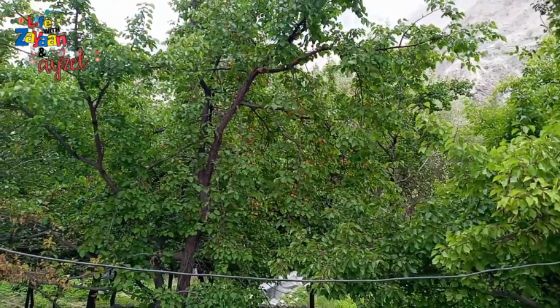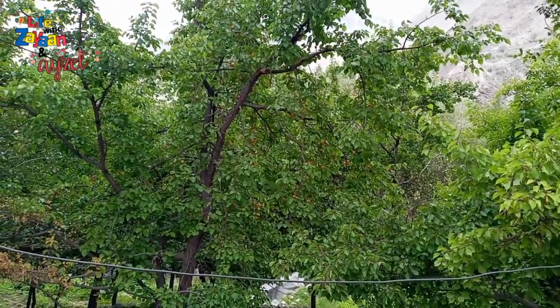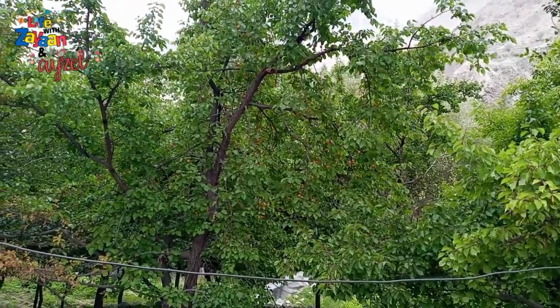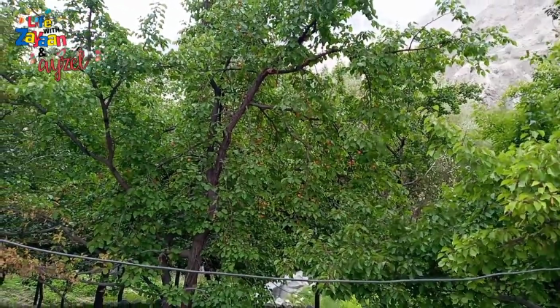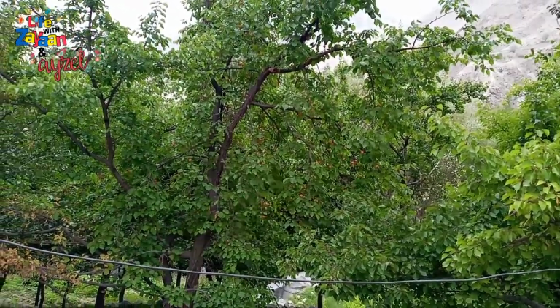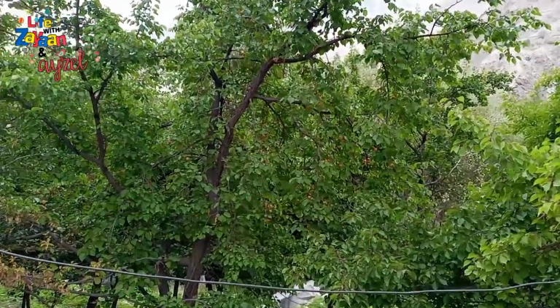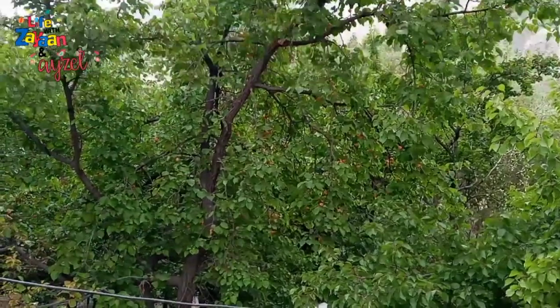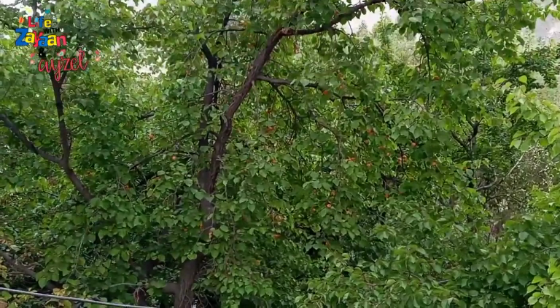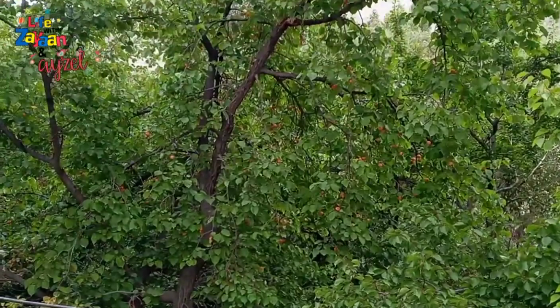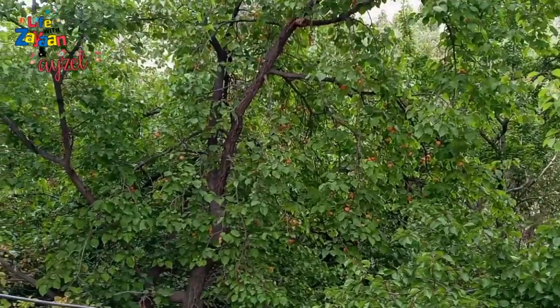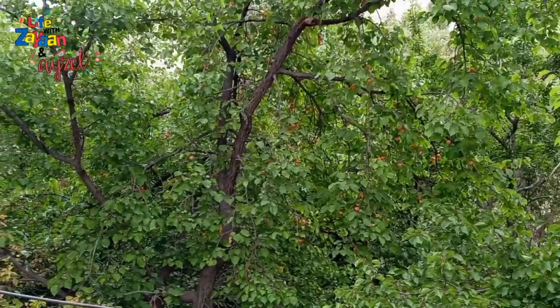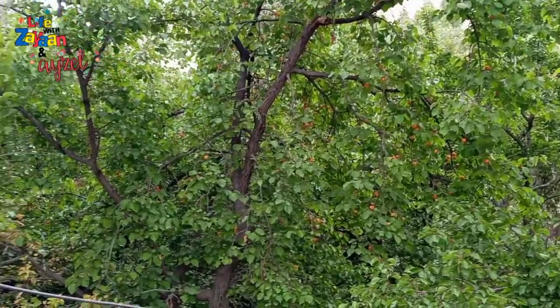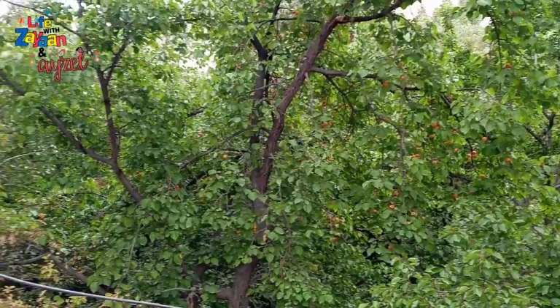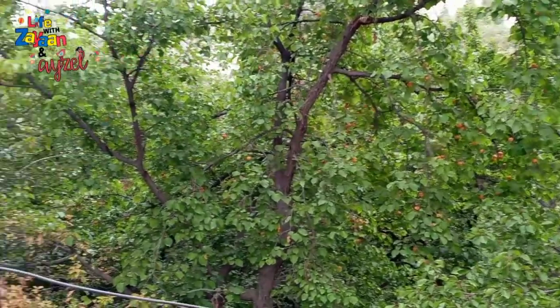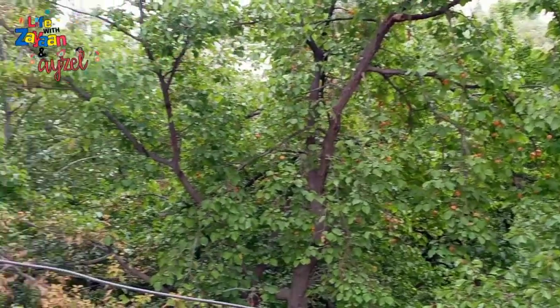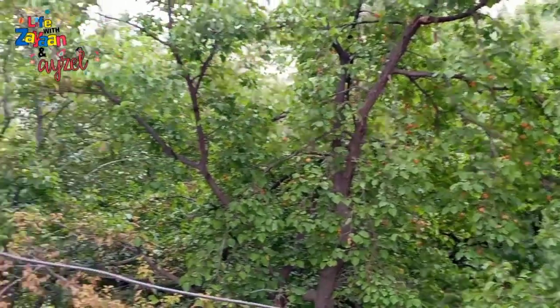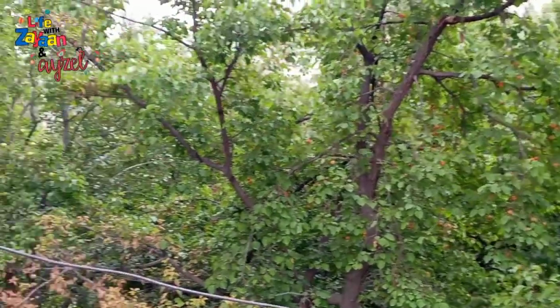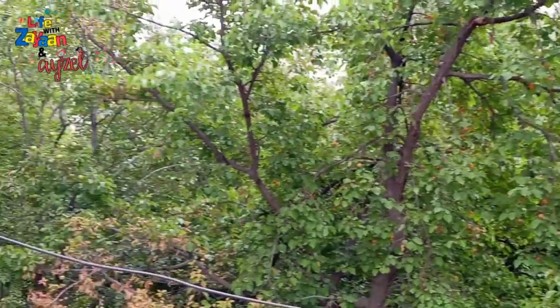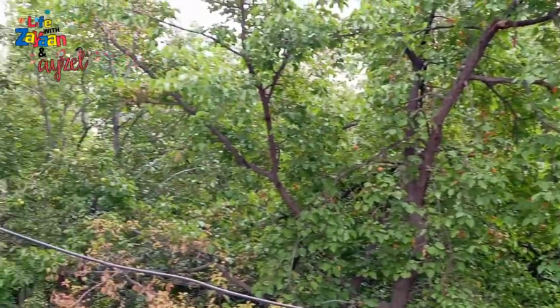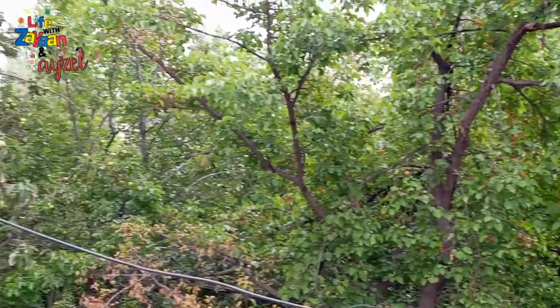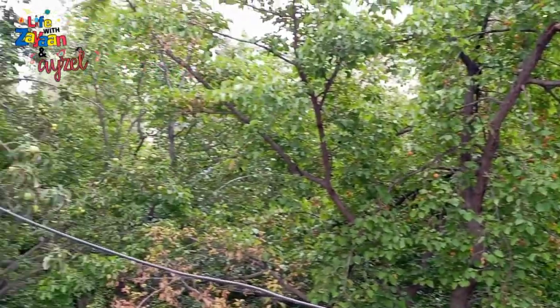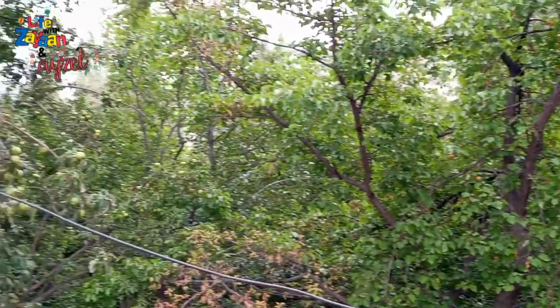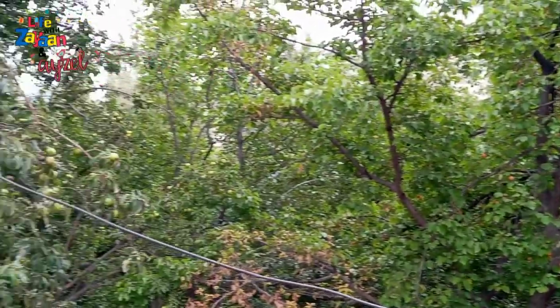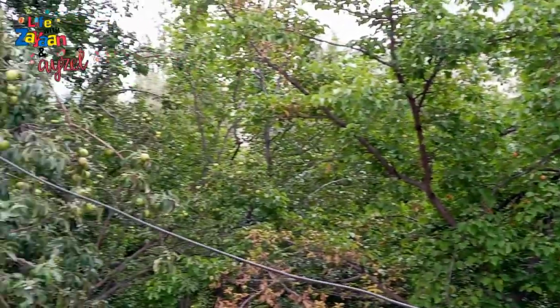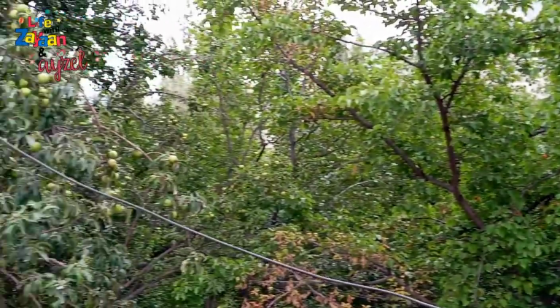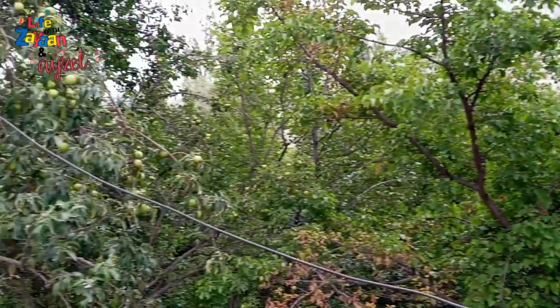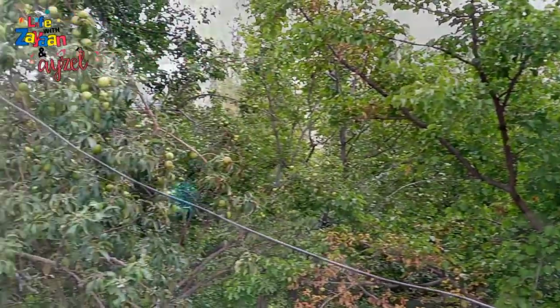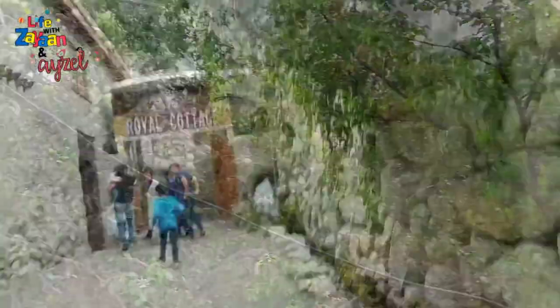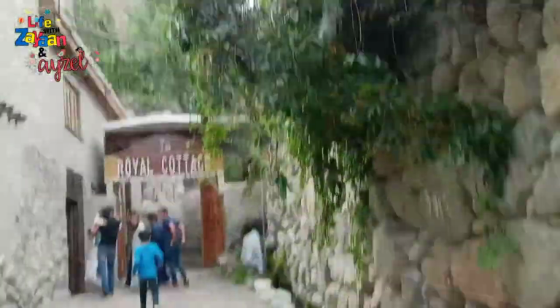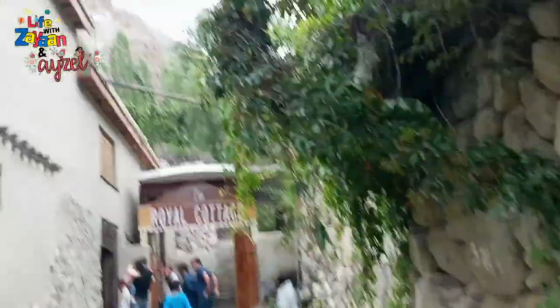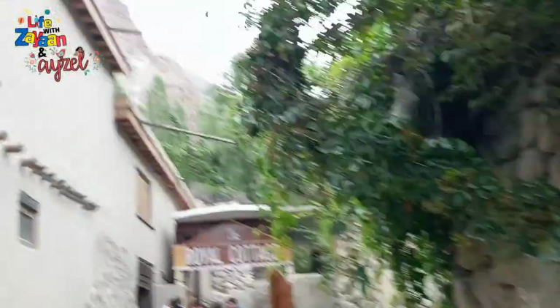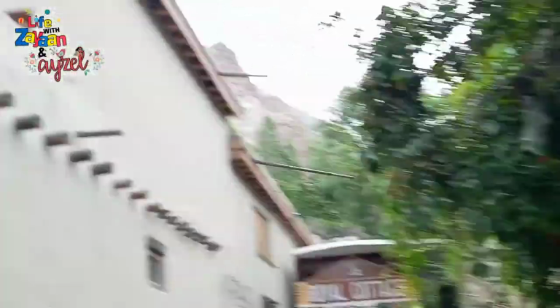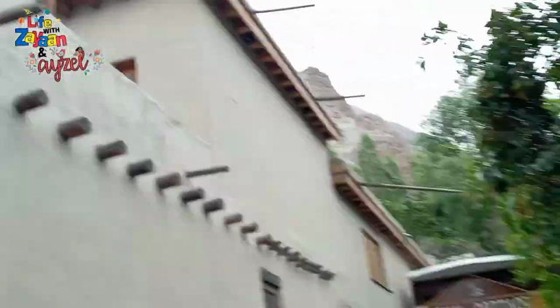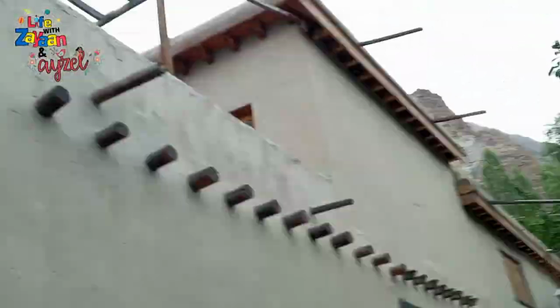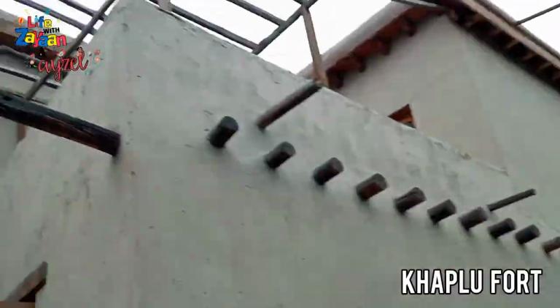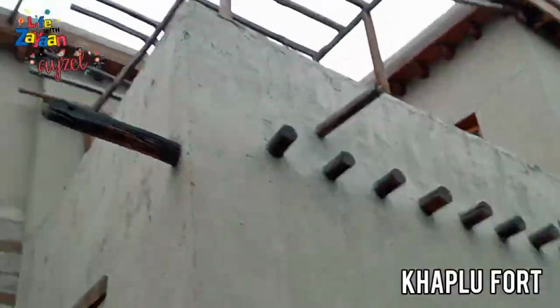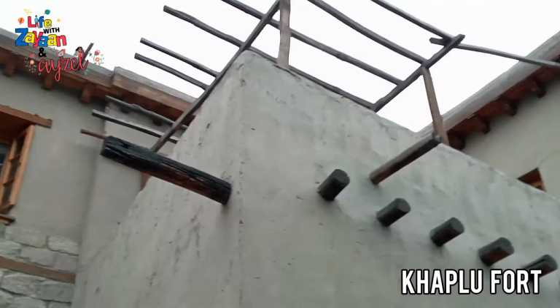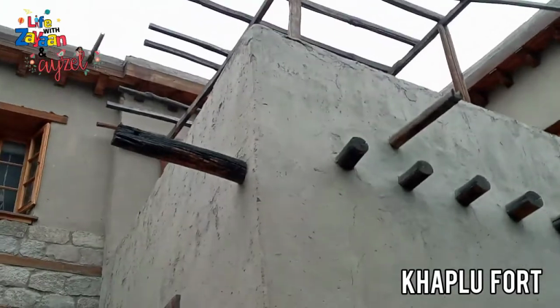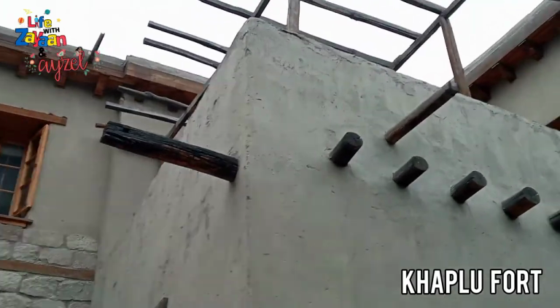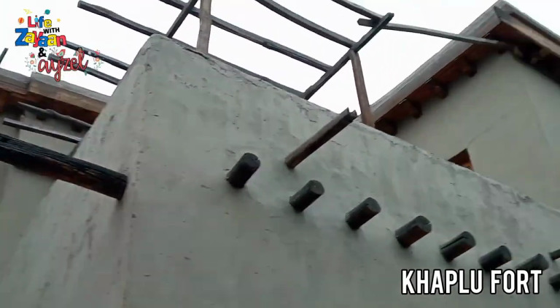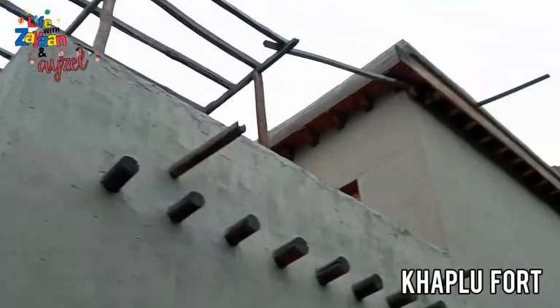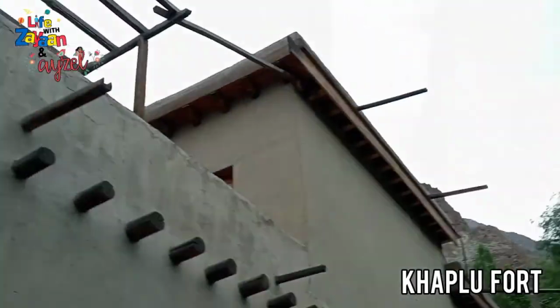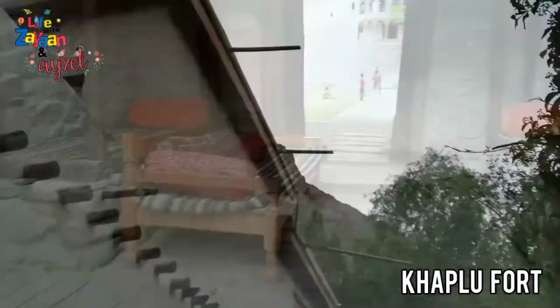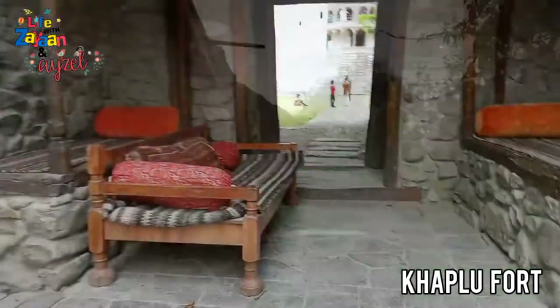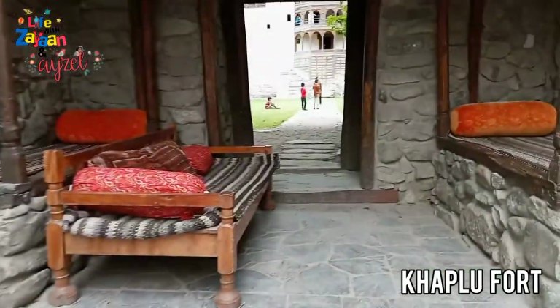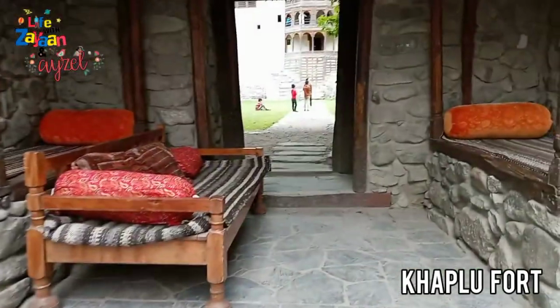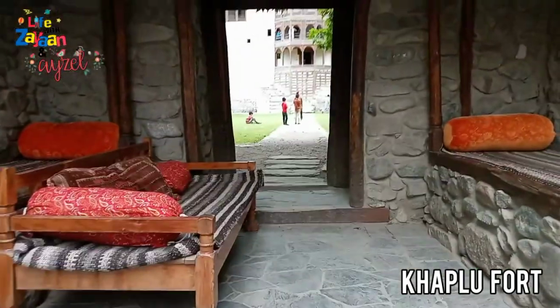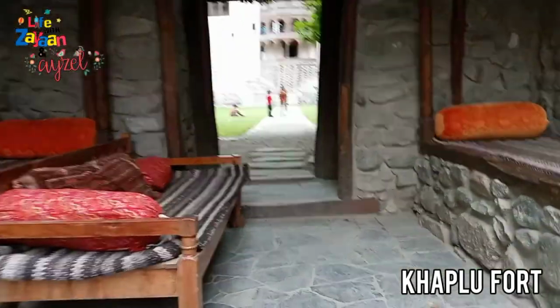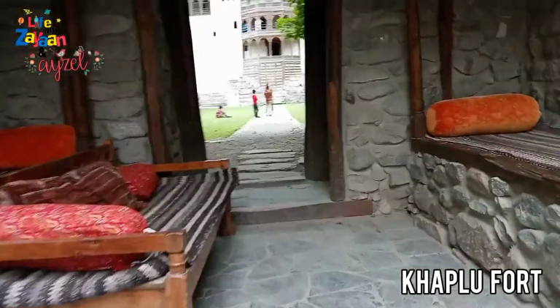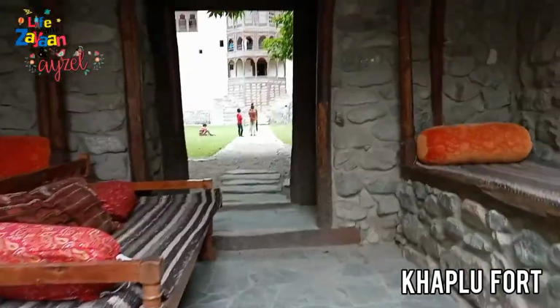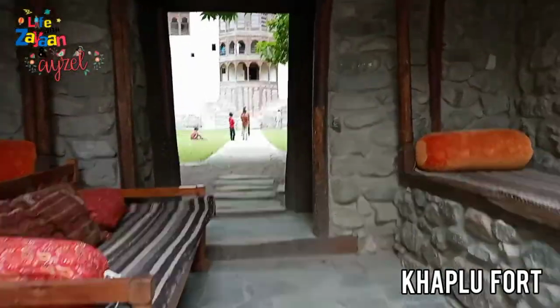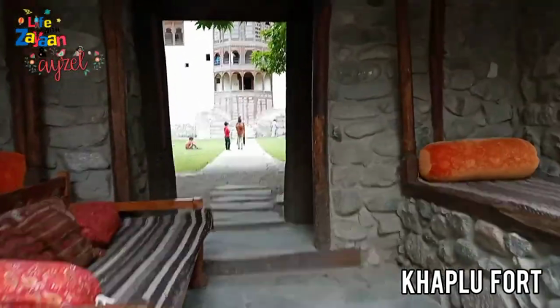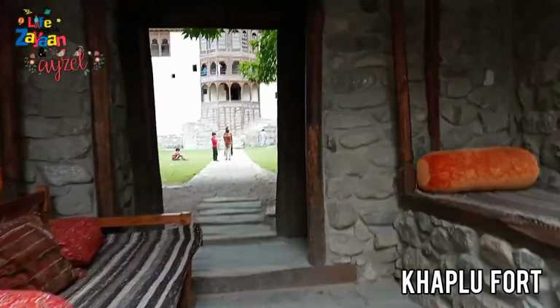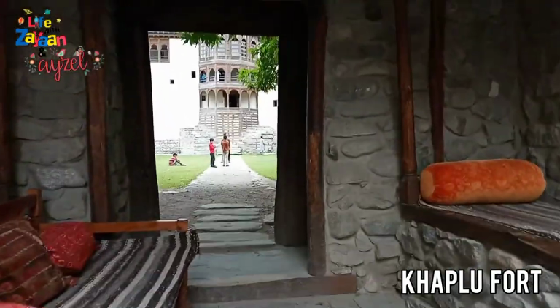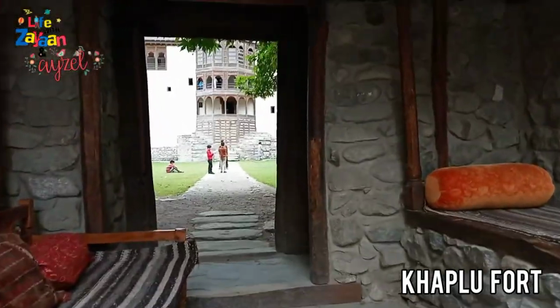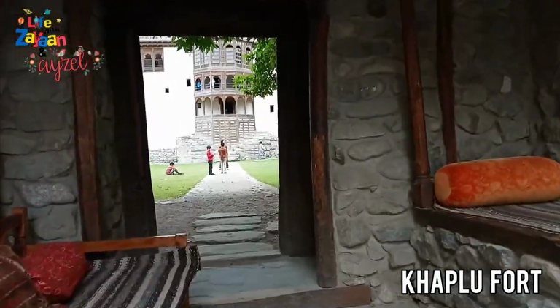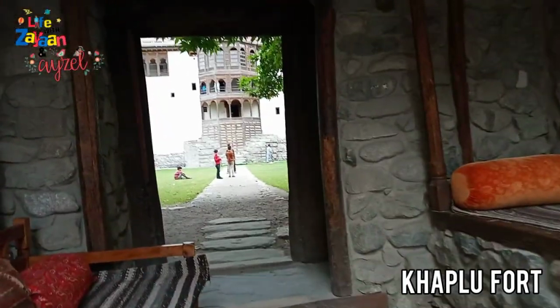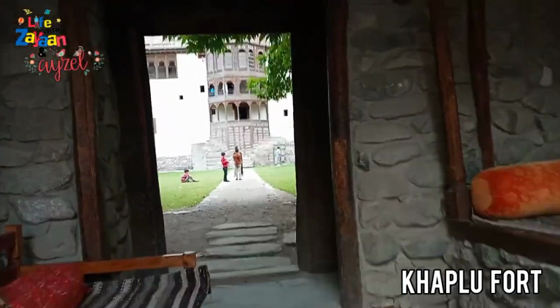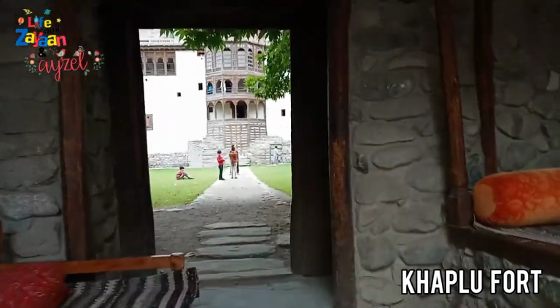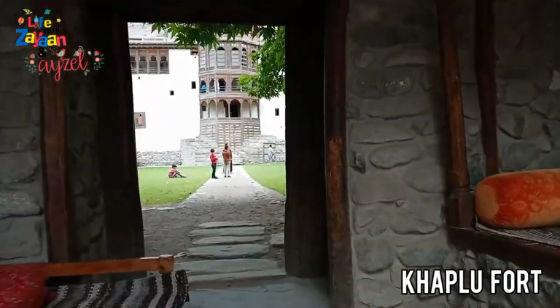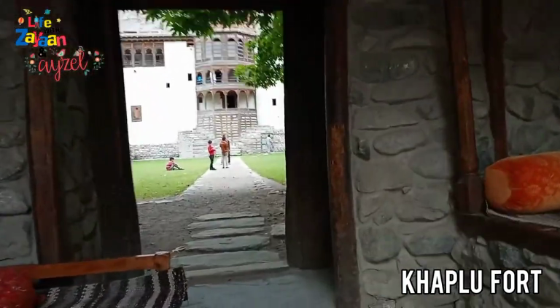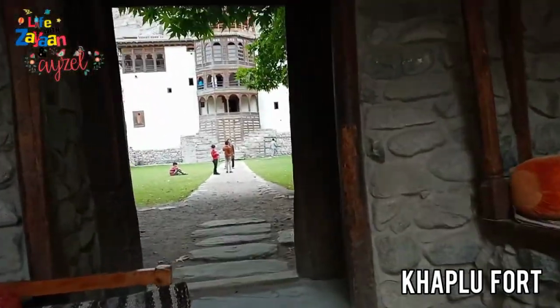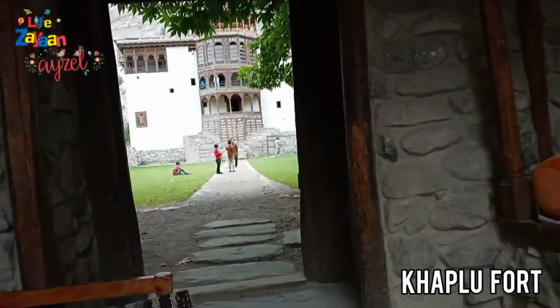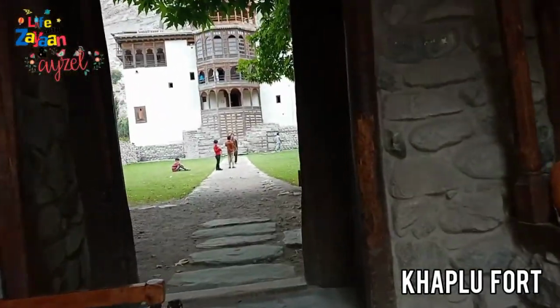Then we are headed towards the famous Khaplu Fort. Mmm, yum — apricot!